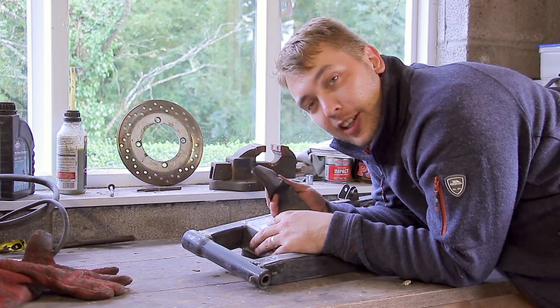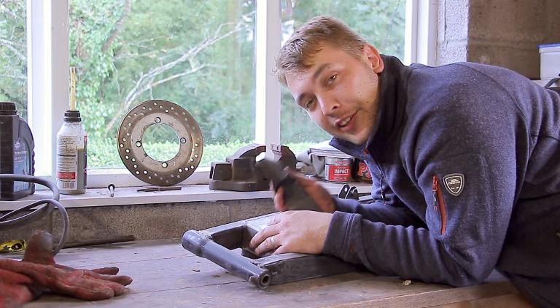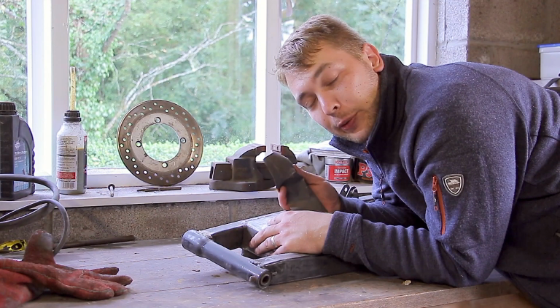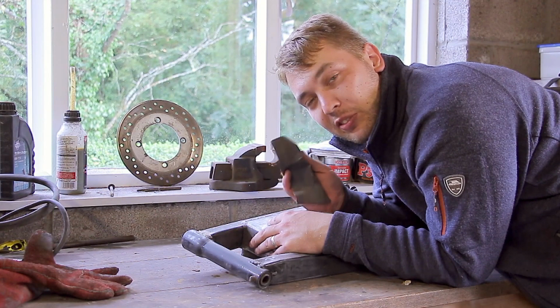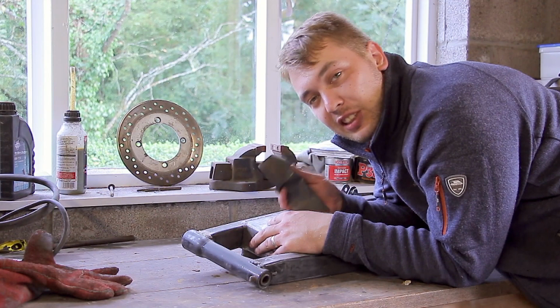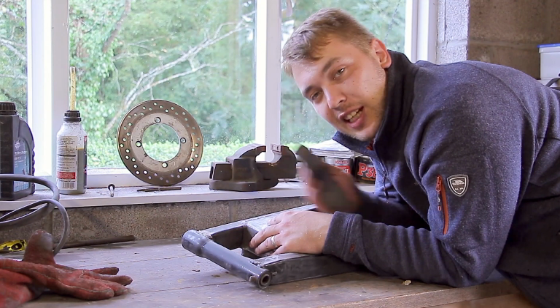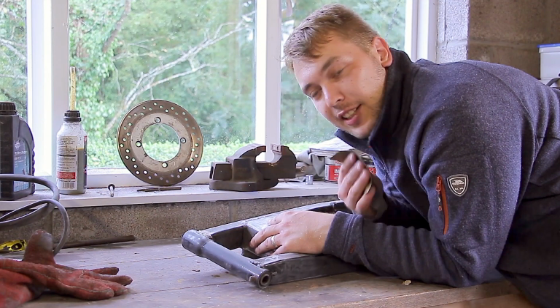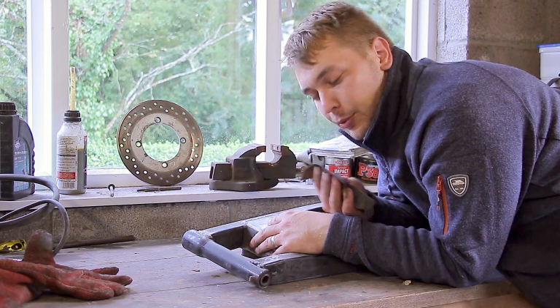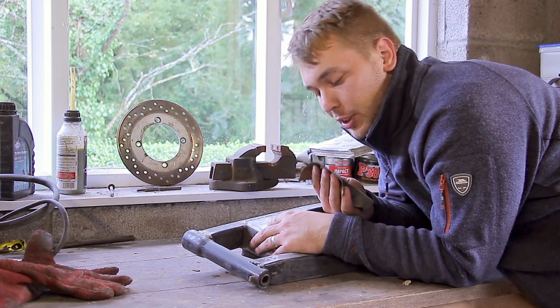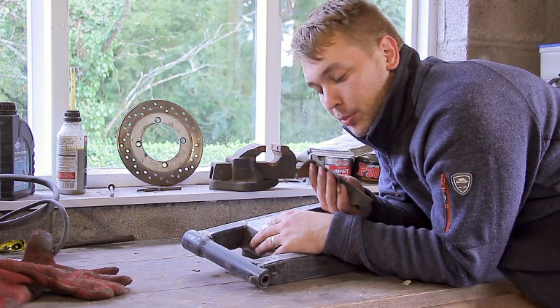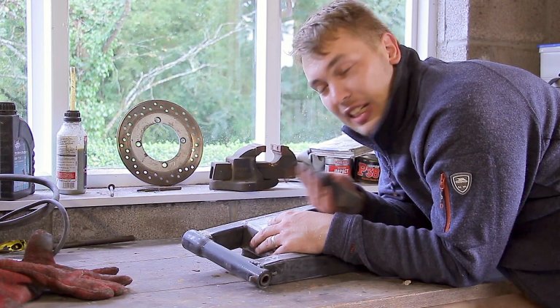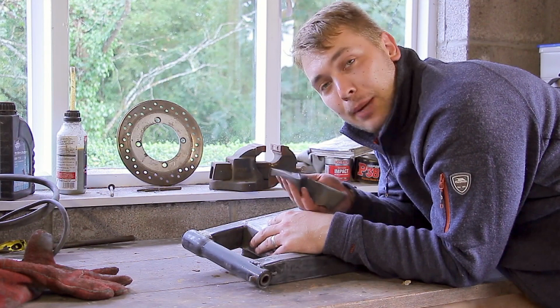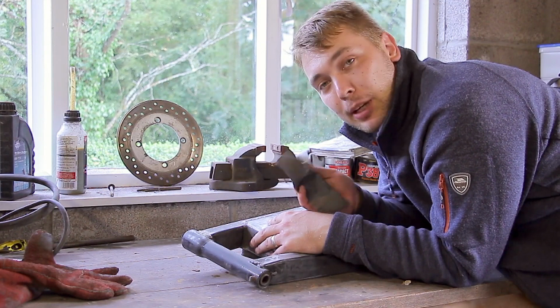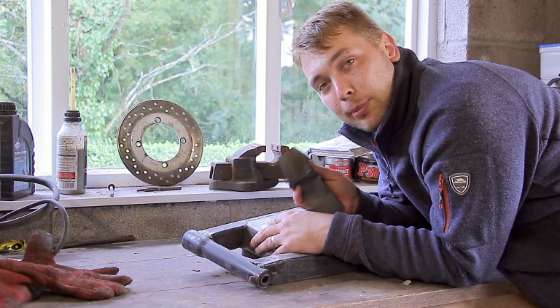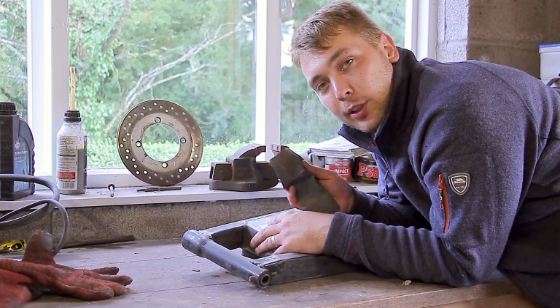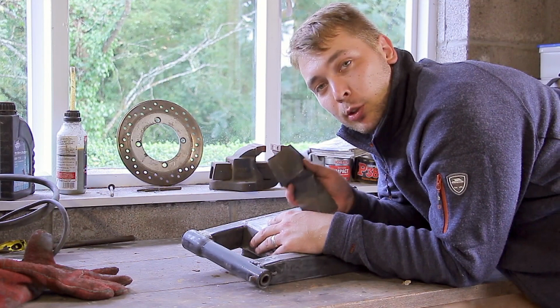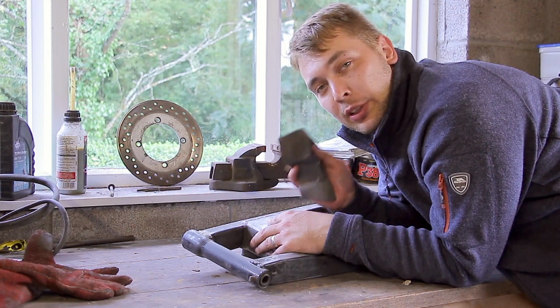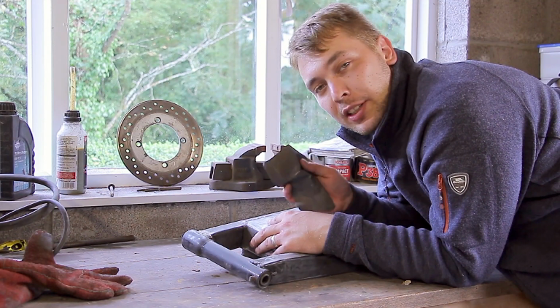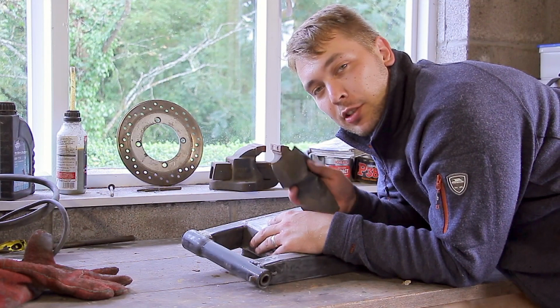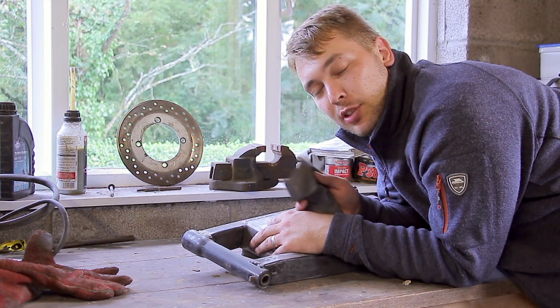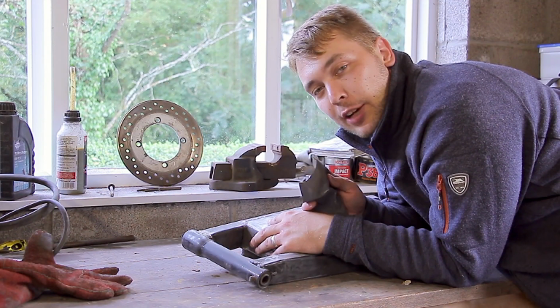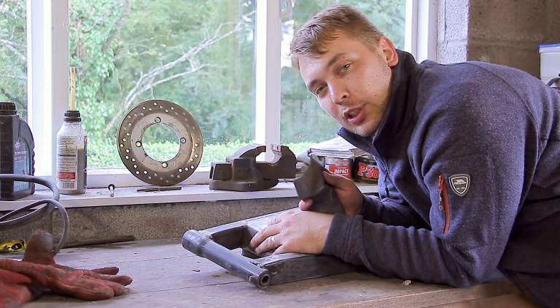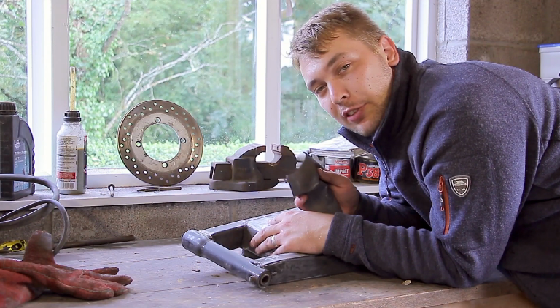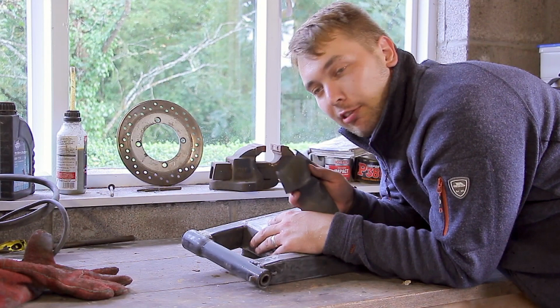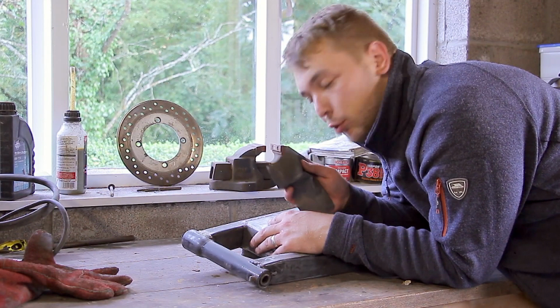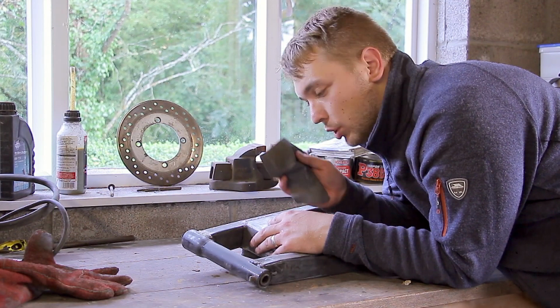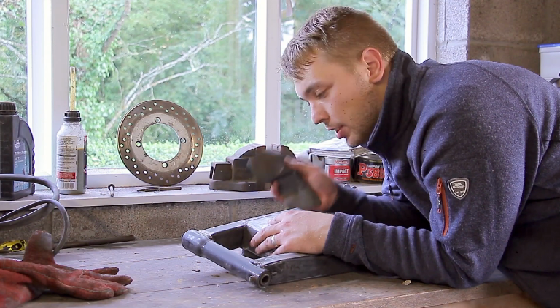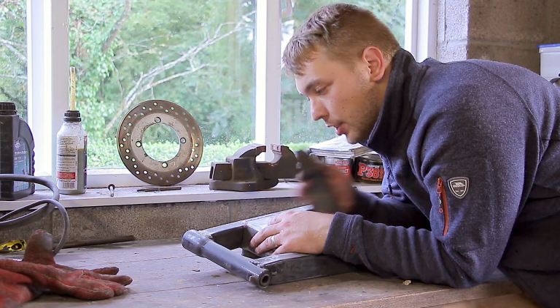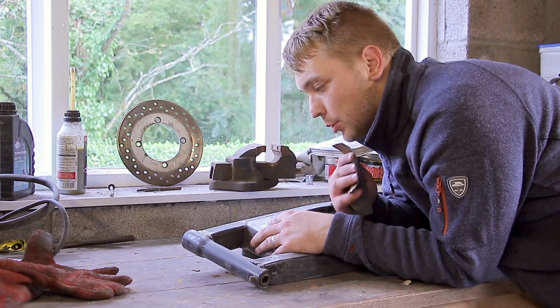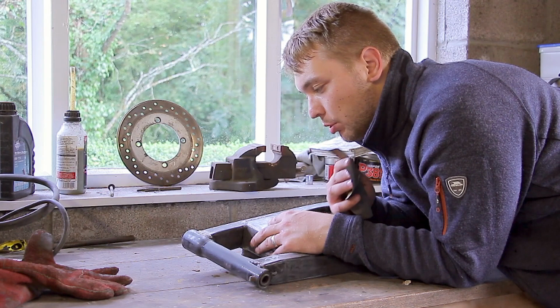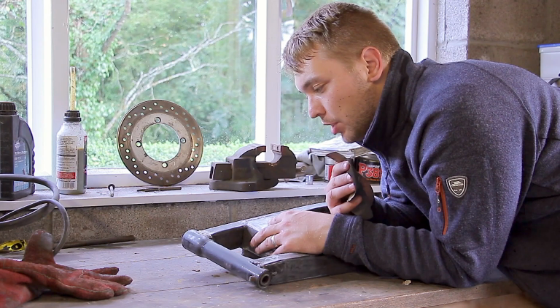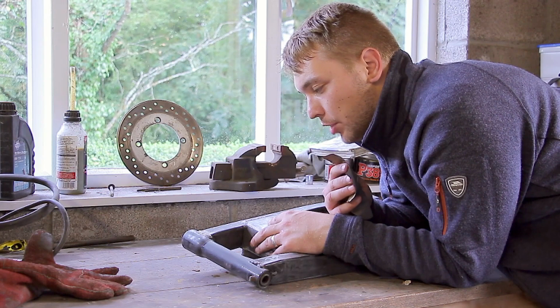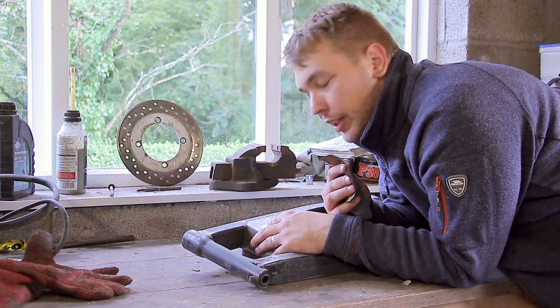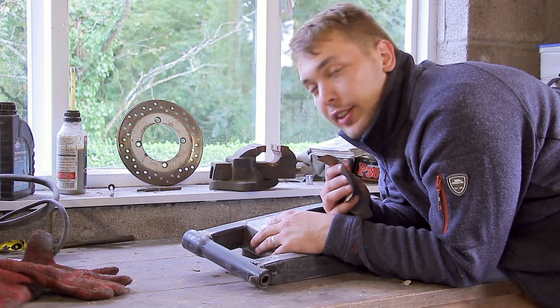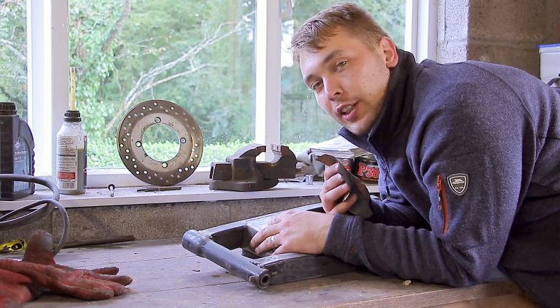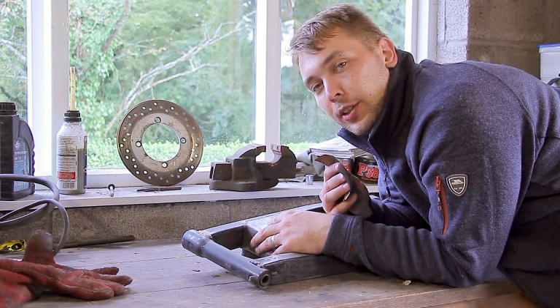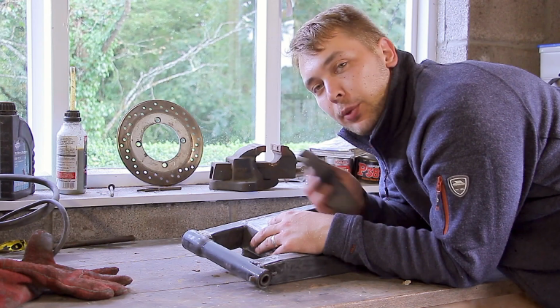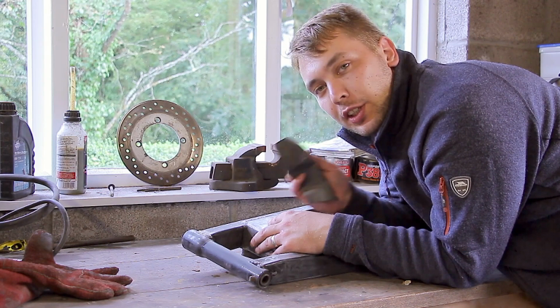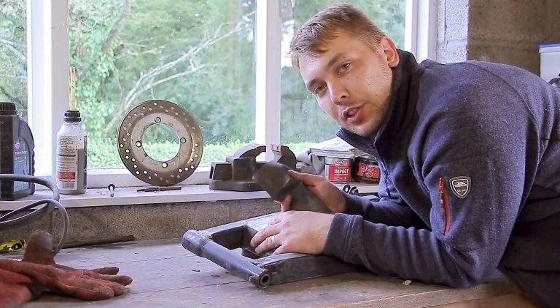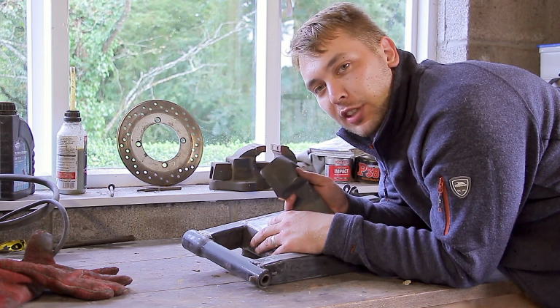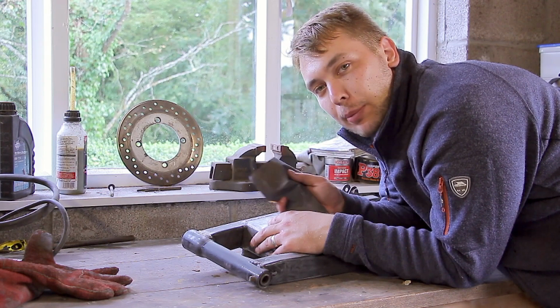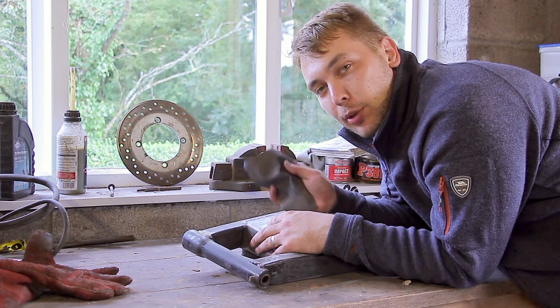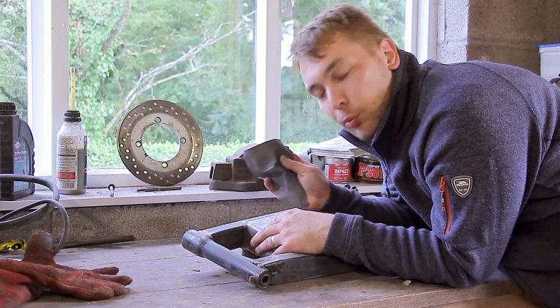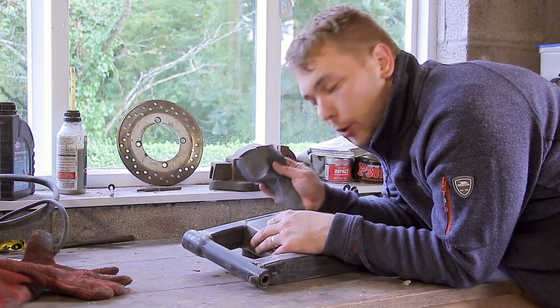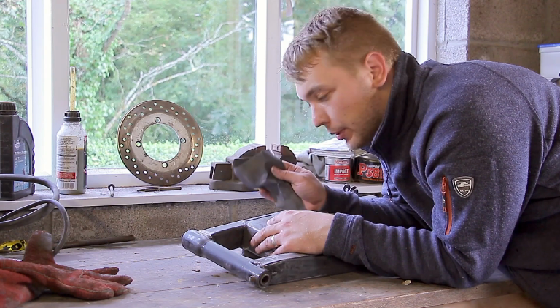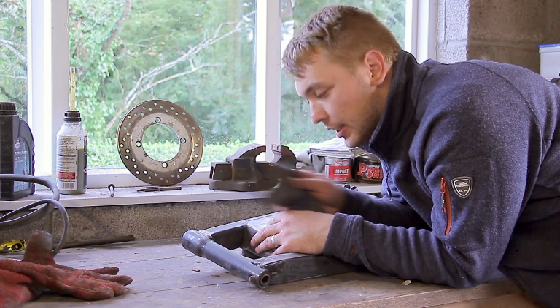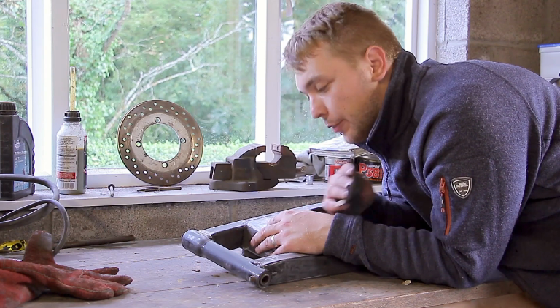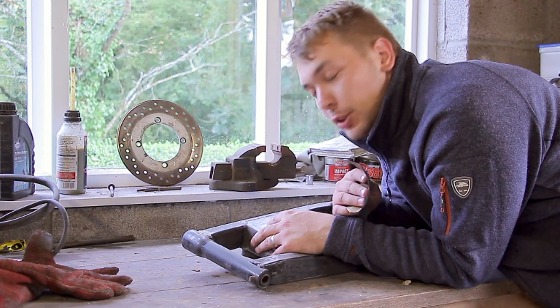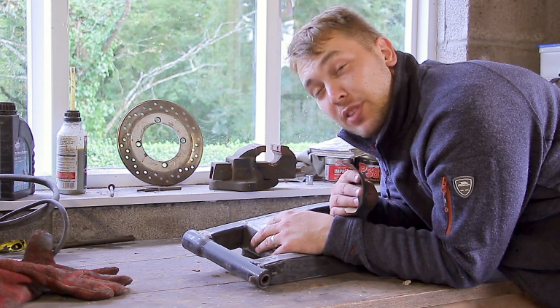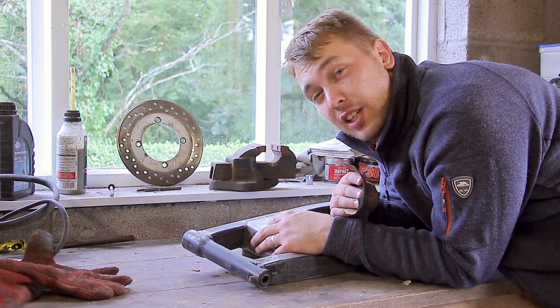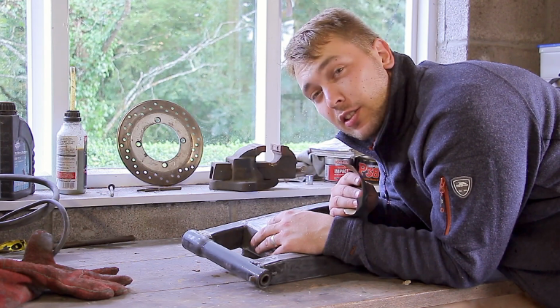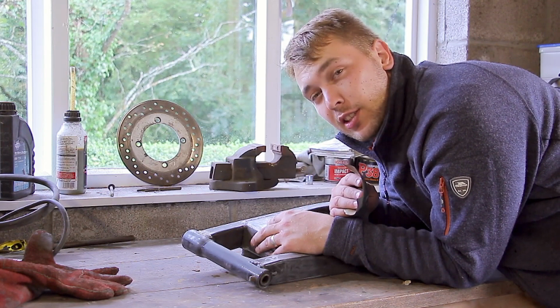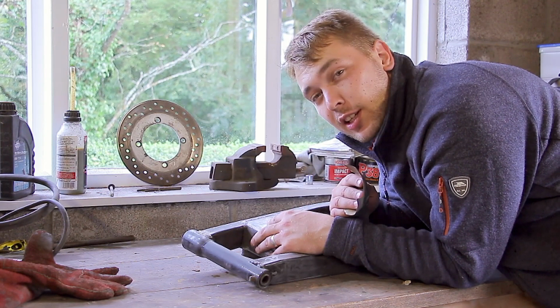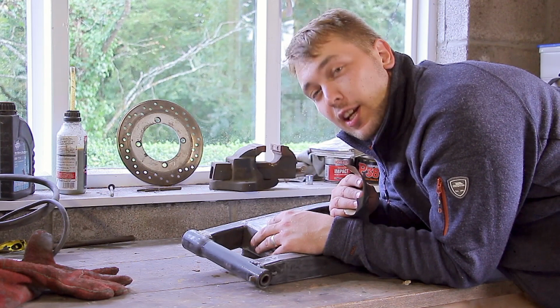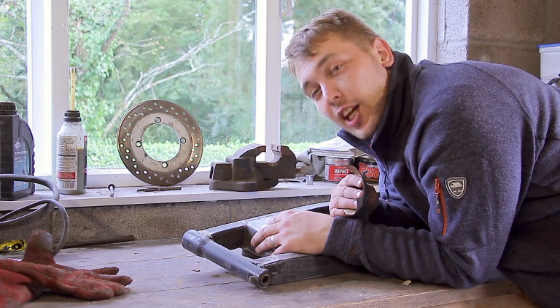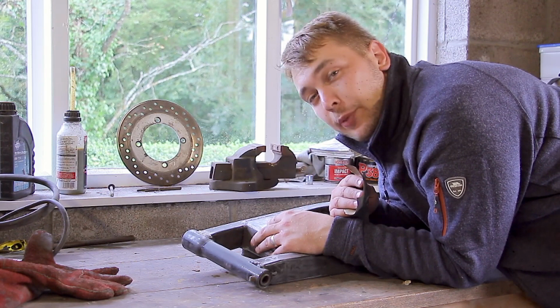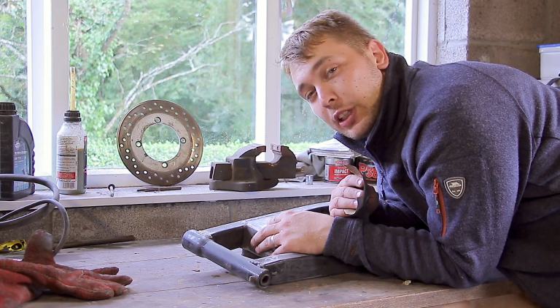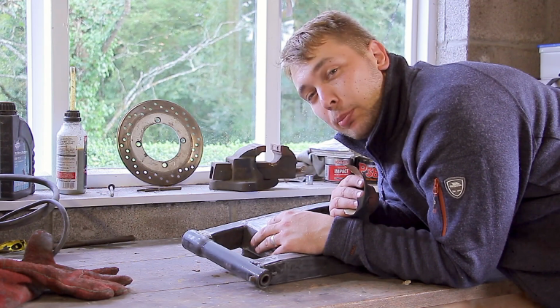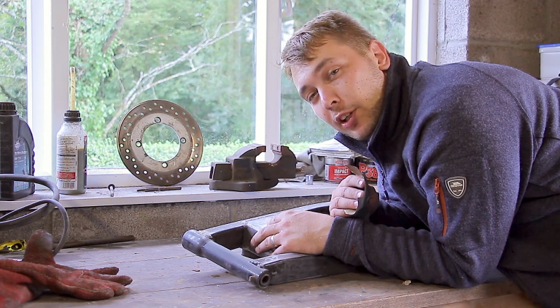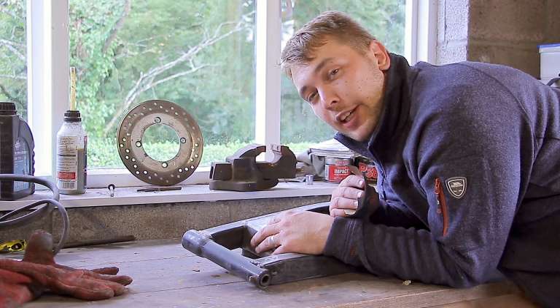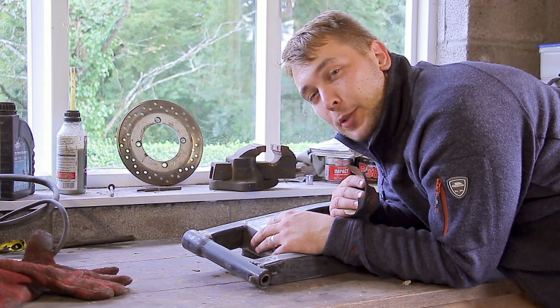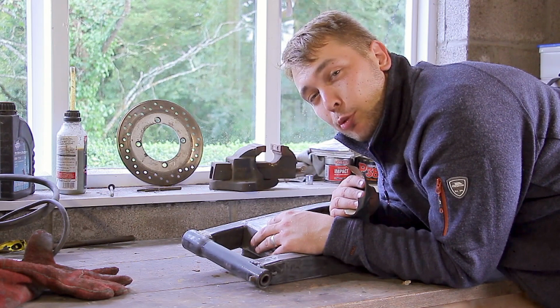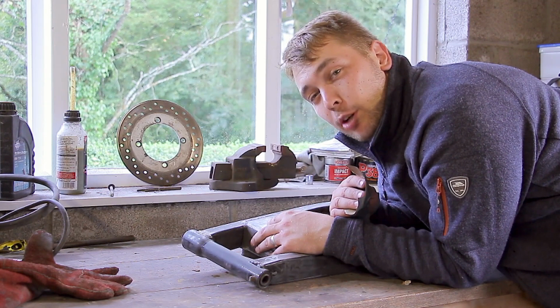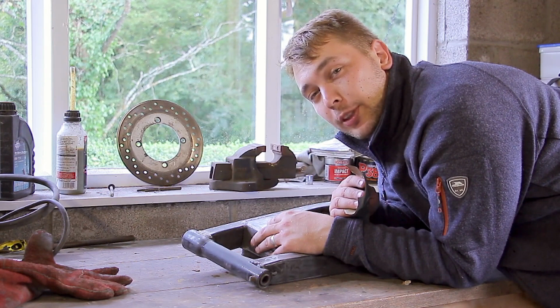Now that we've attacked it with some sandpaper, what we need to do is get rid of all the dust that we've generated. We're going to do that by wiping it down with some thinners, and then we can apply the edge primer.